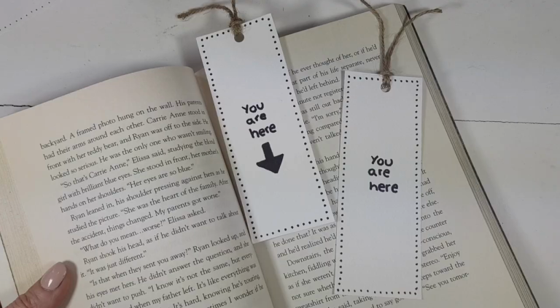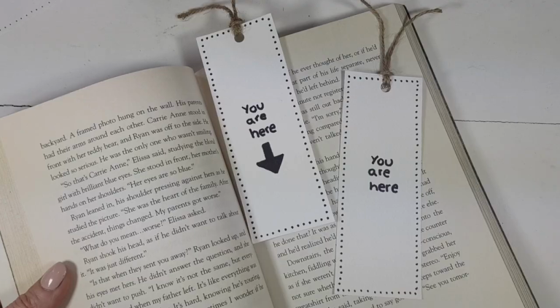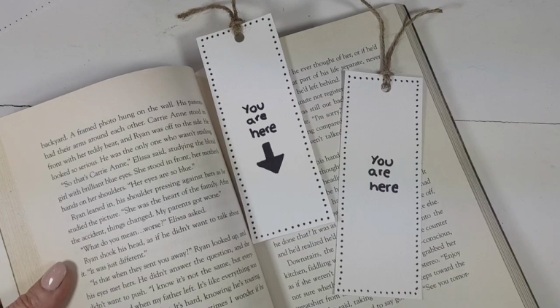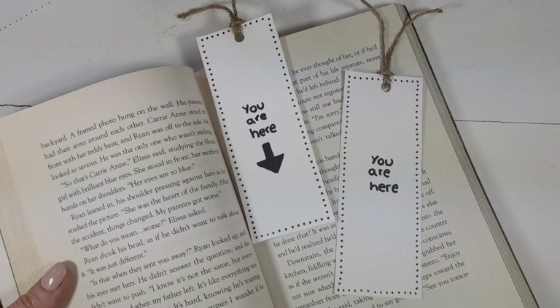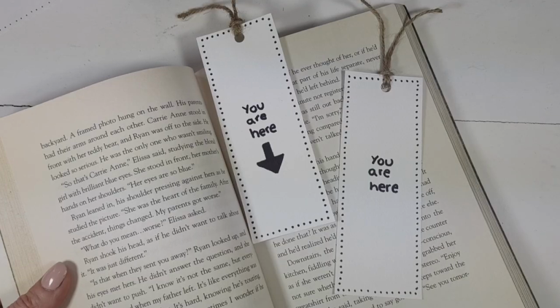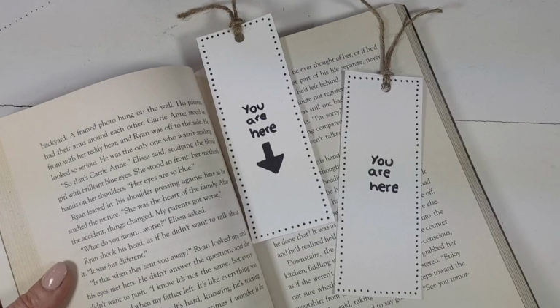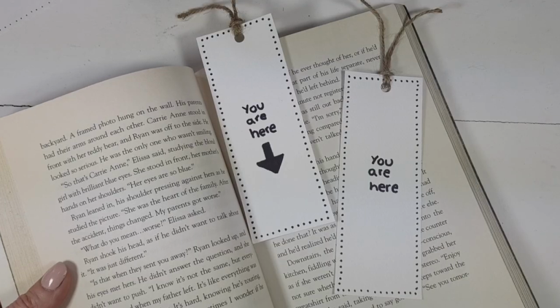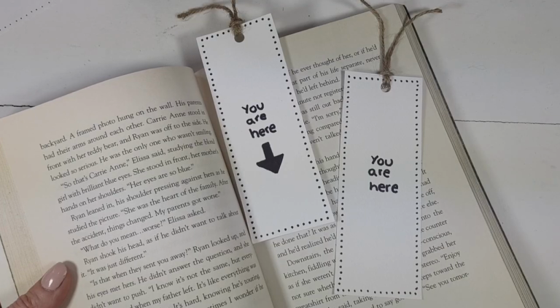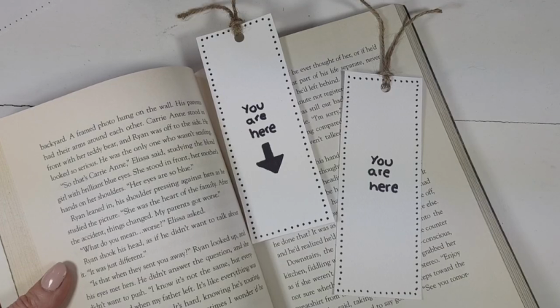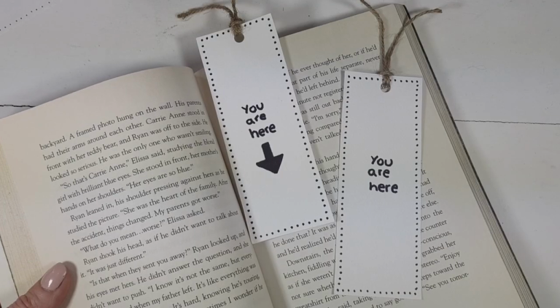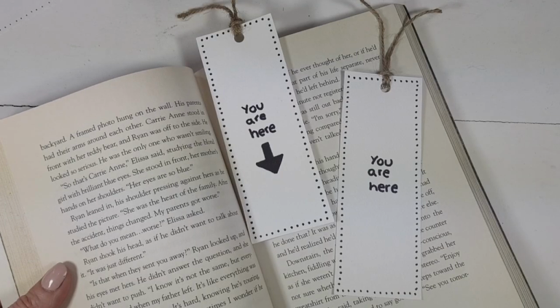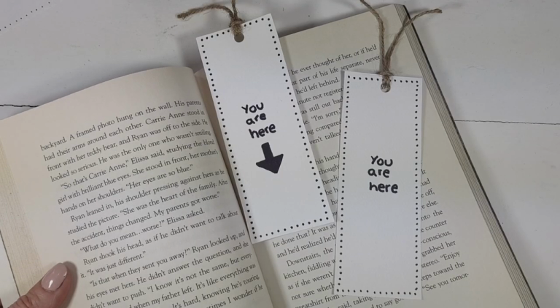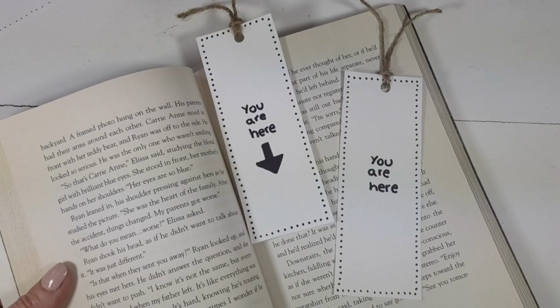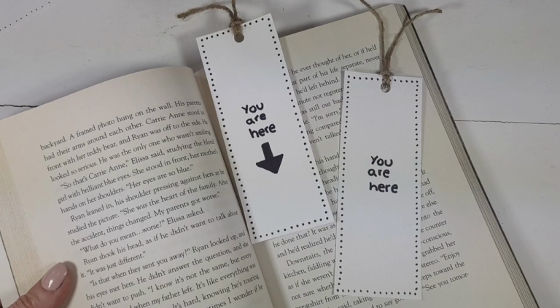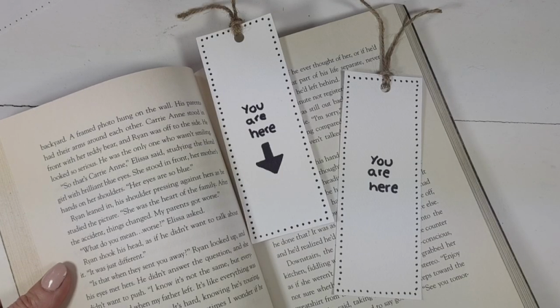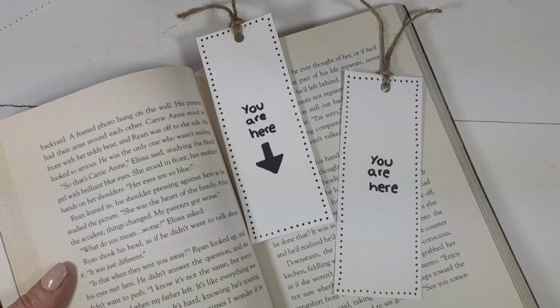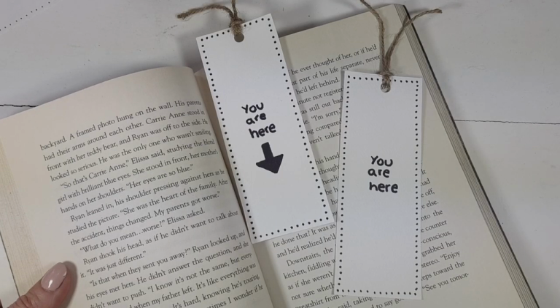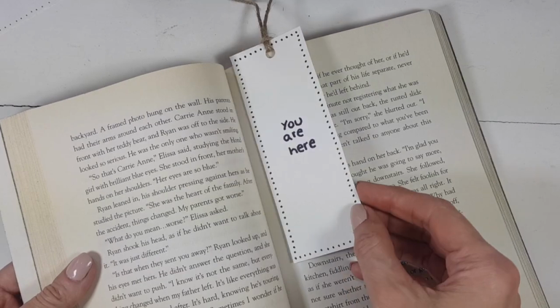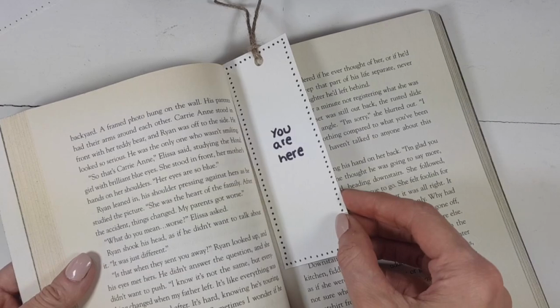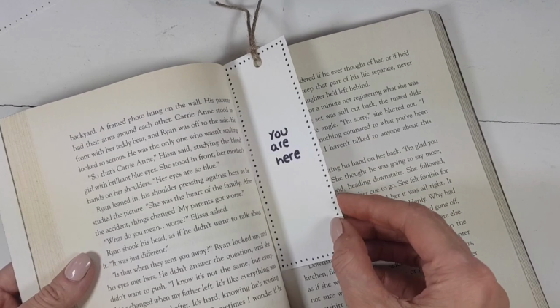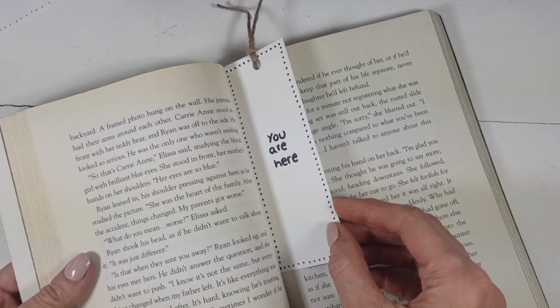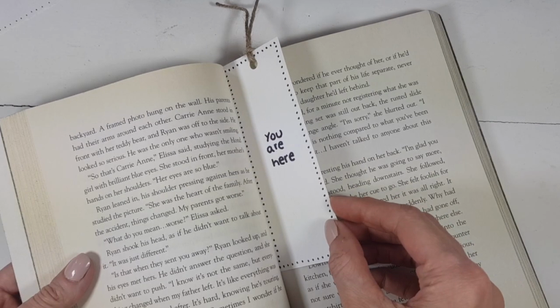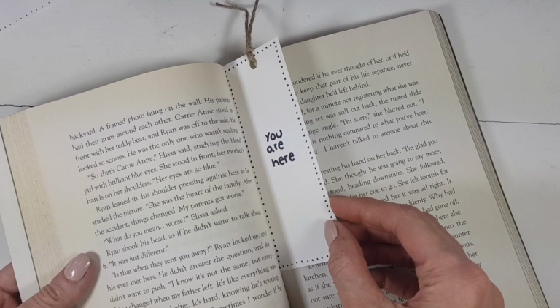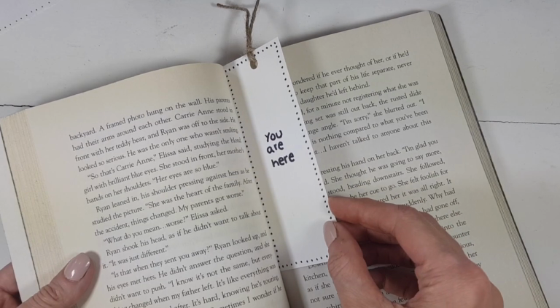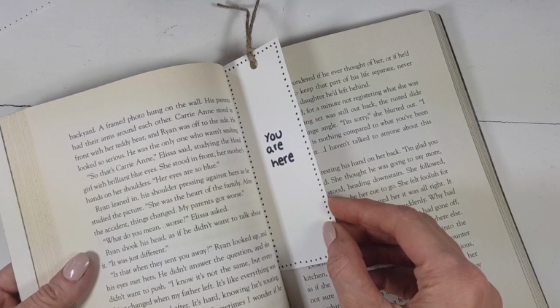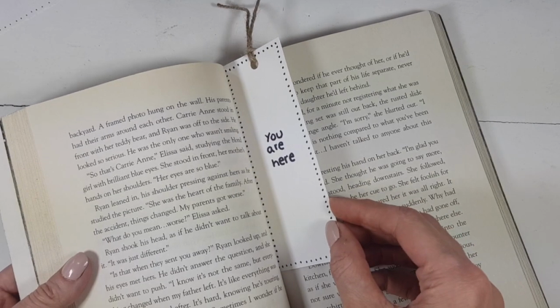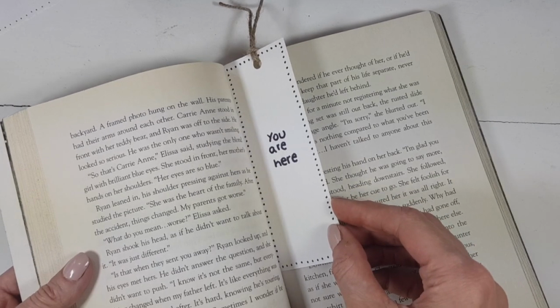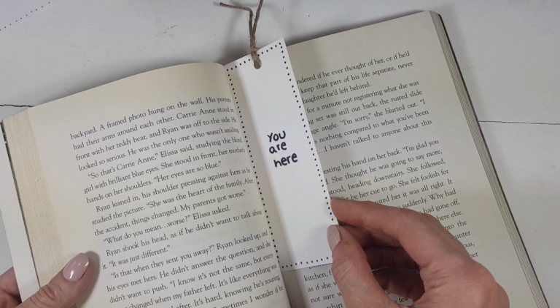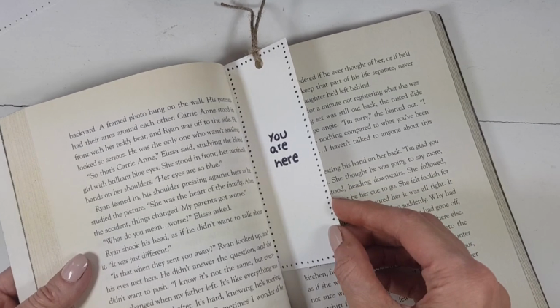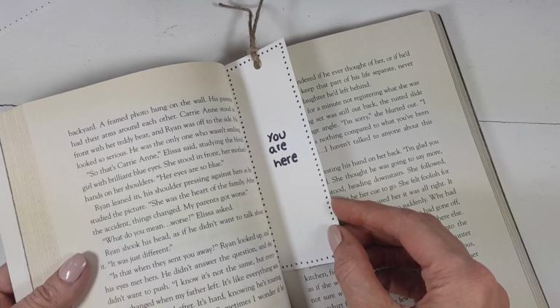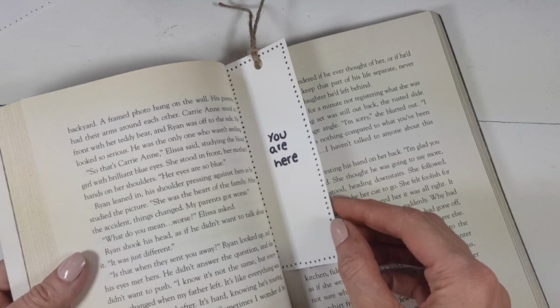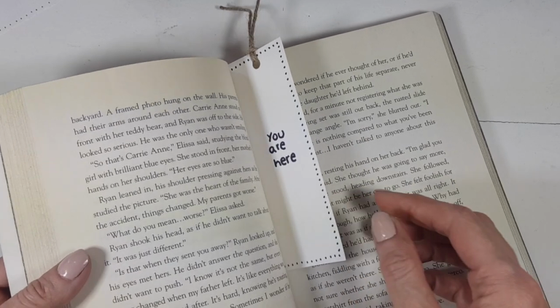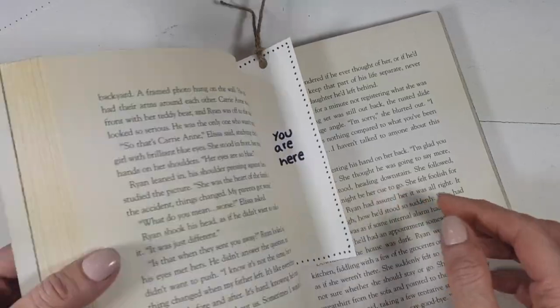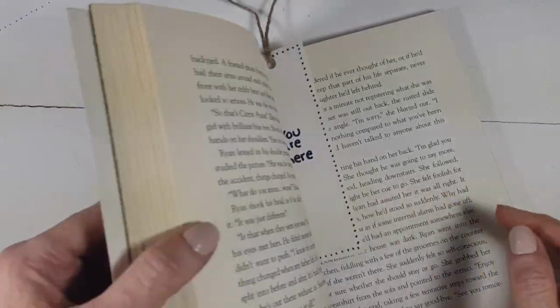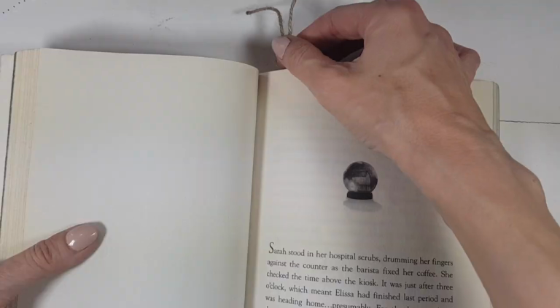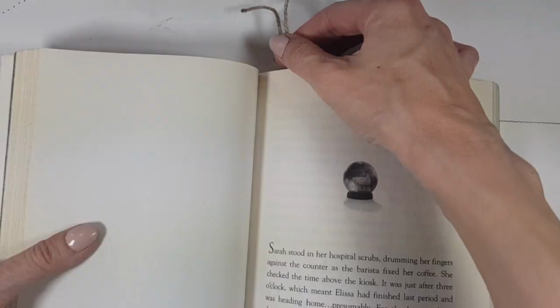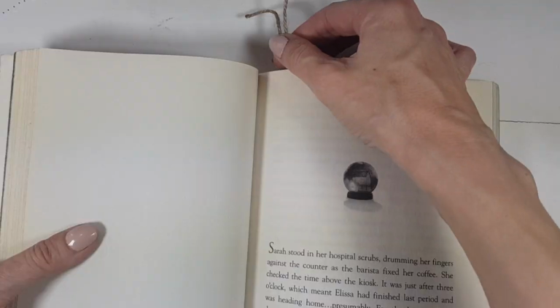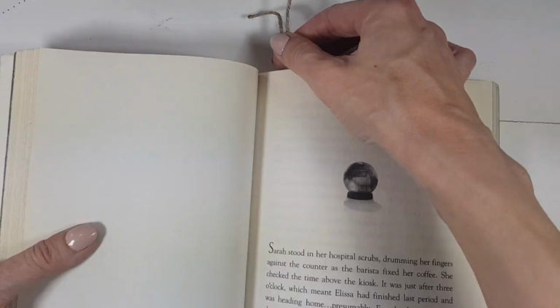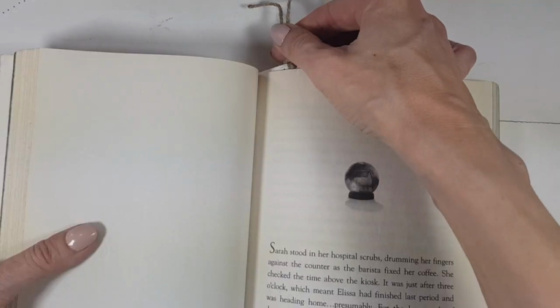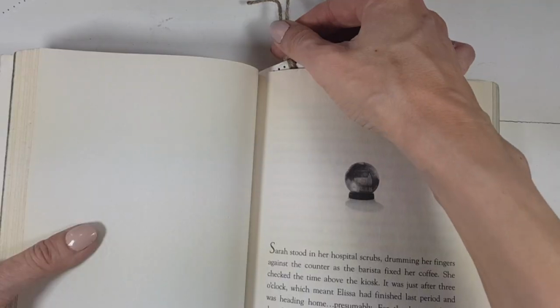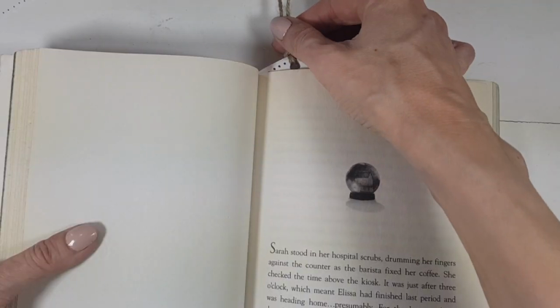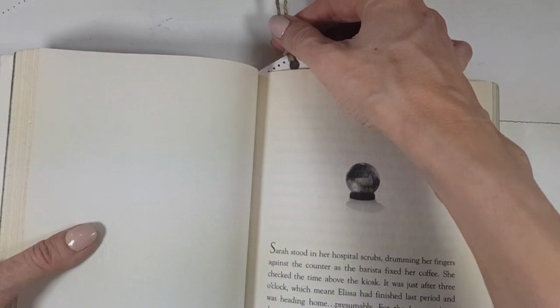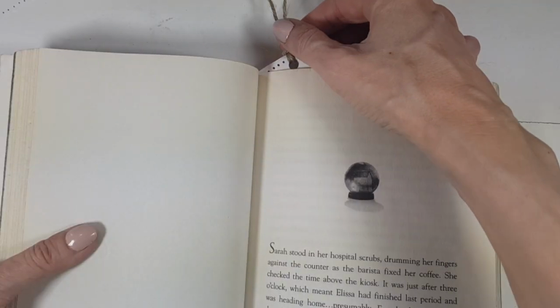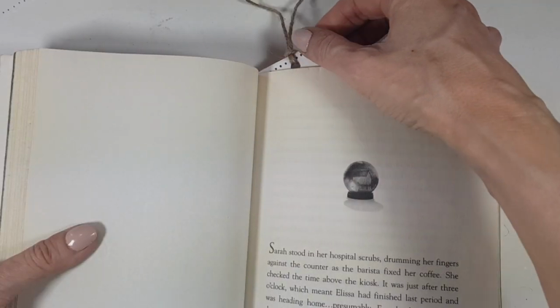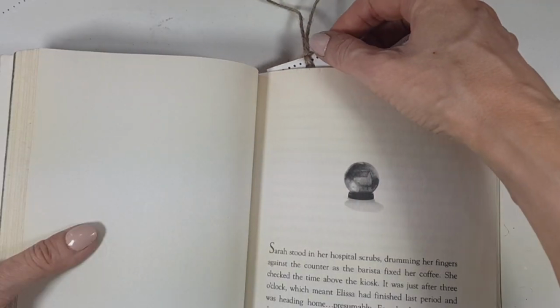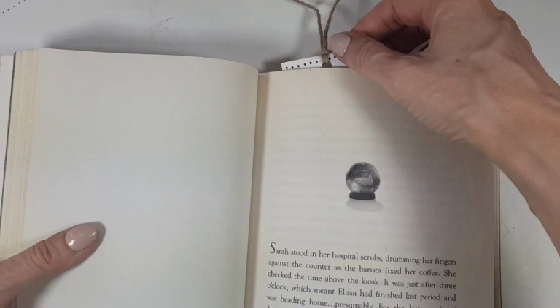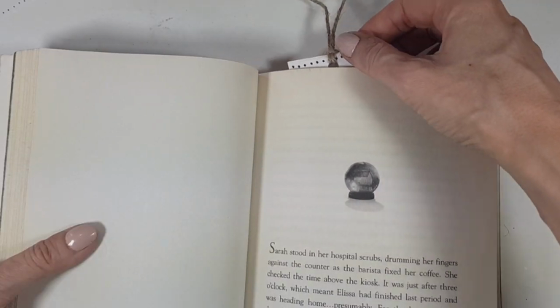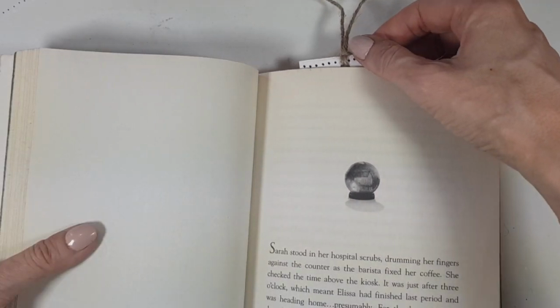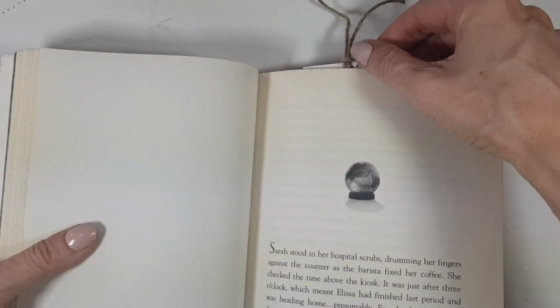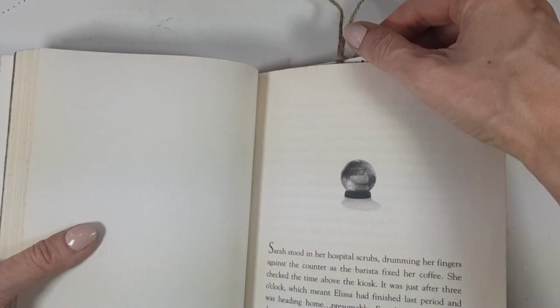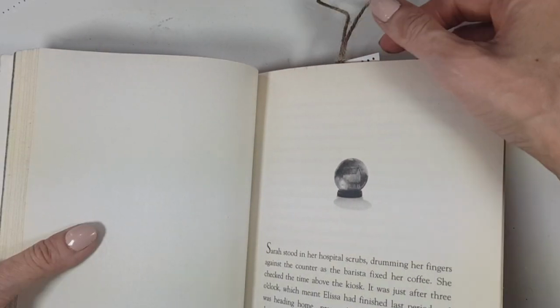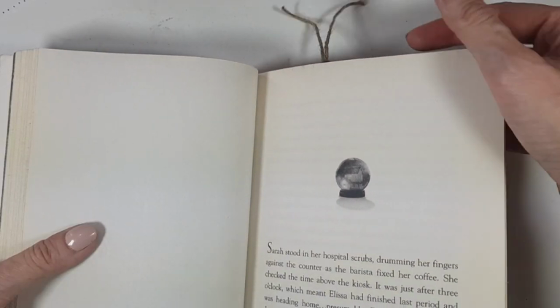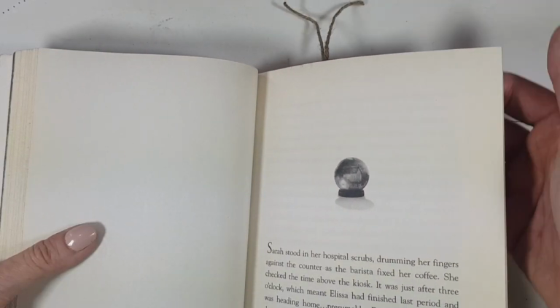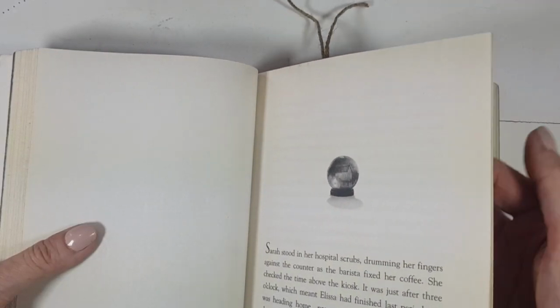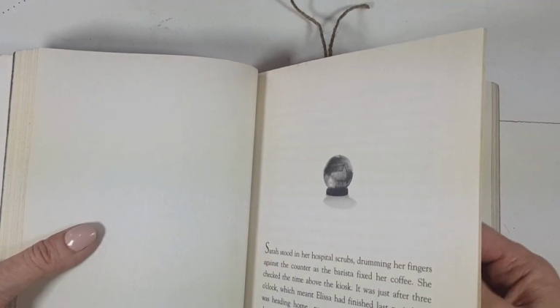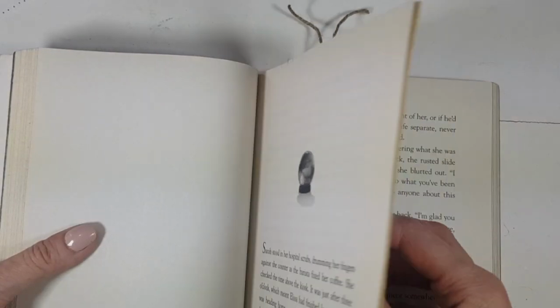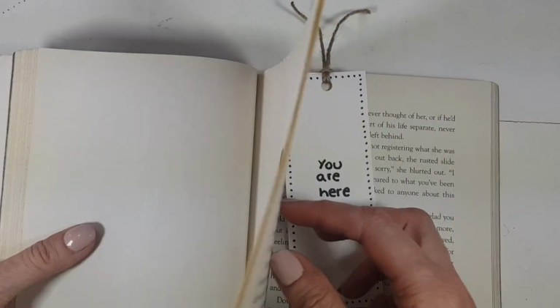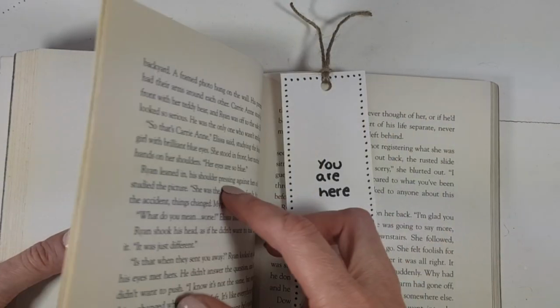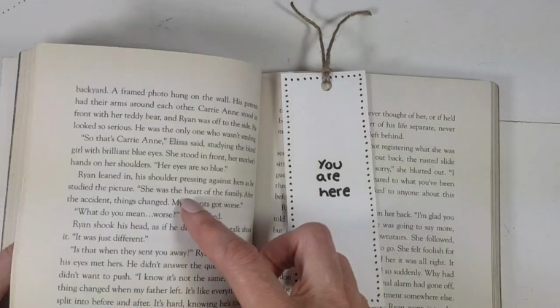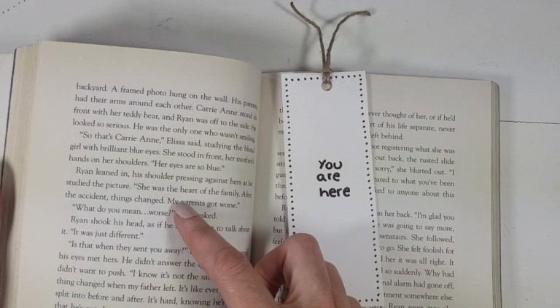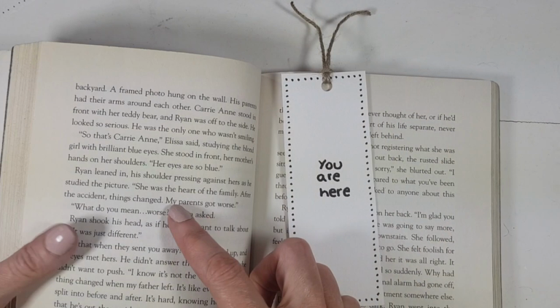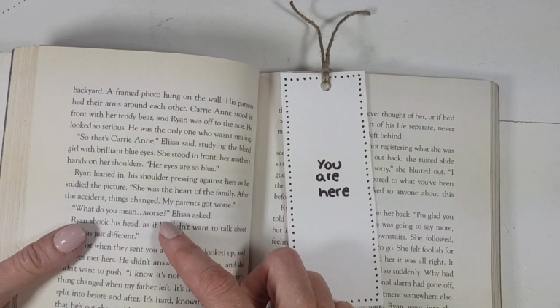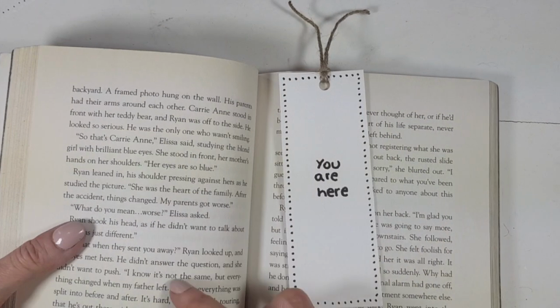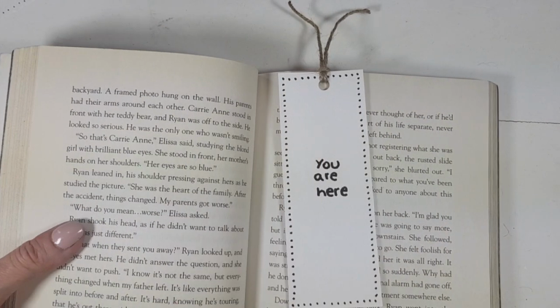I also made one with an arrow on it just because I wanted to see what it looked like, and I honestly like them both. If you like reading, I hope you give it a try and like them.